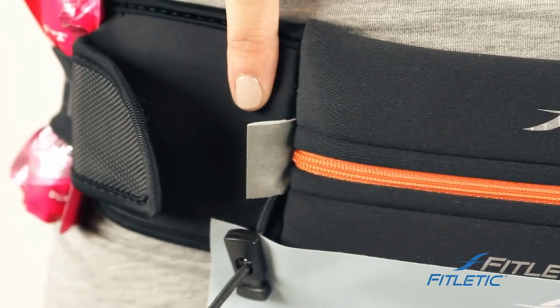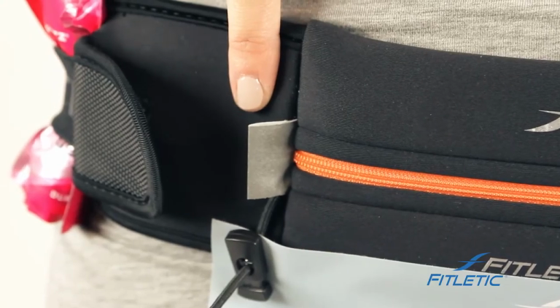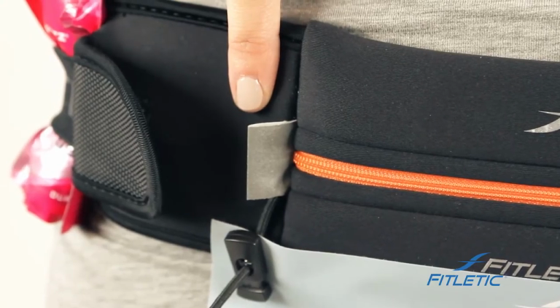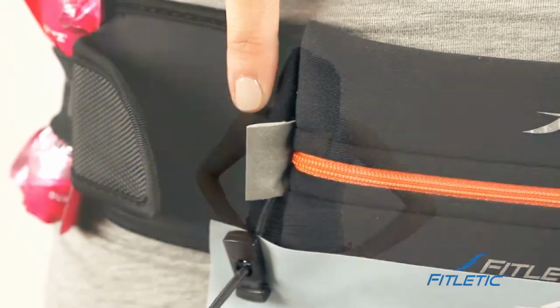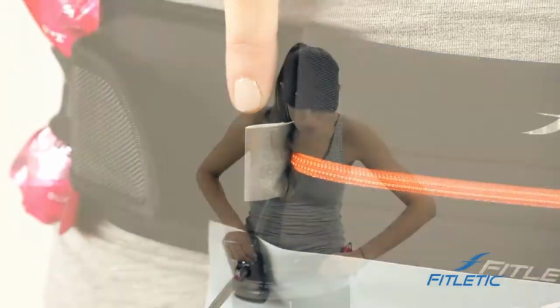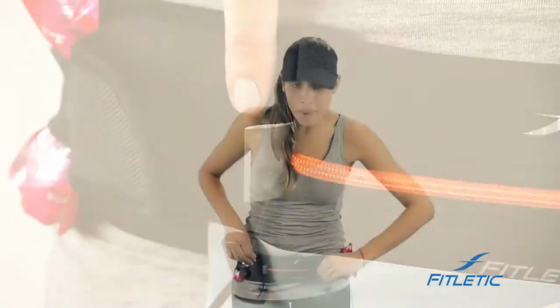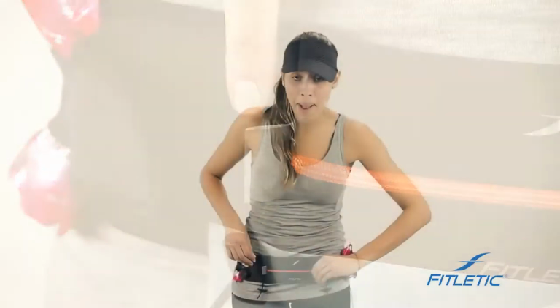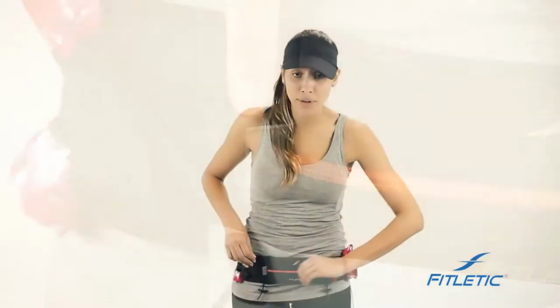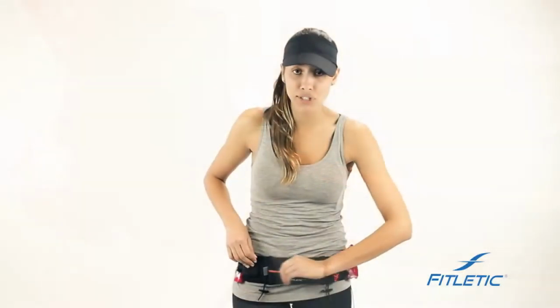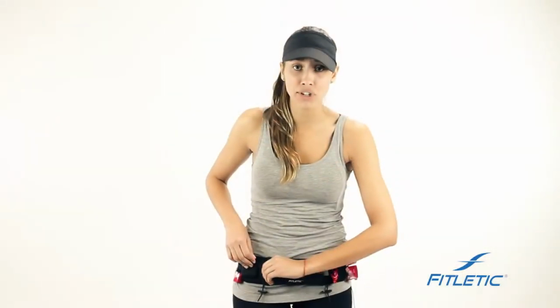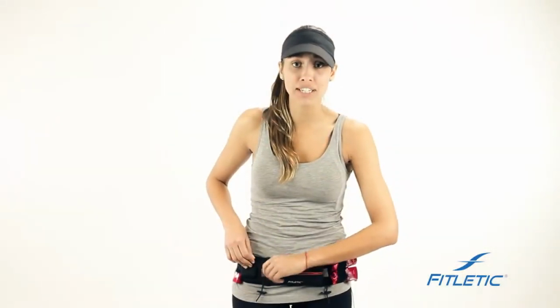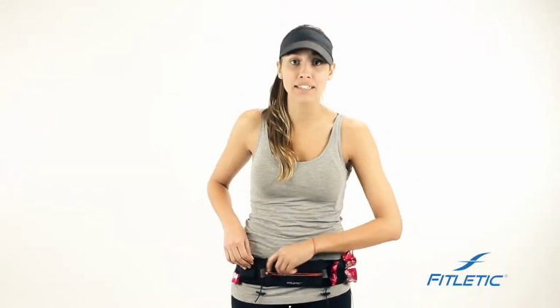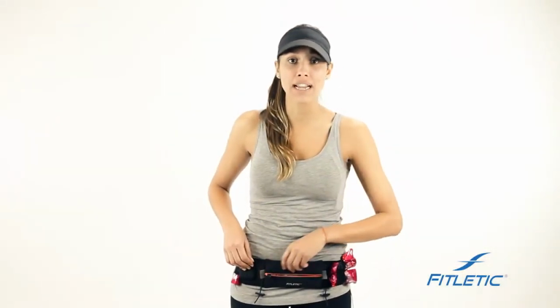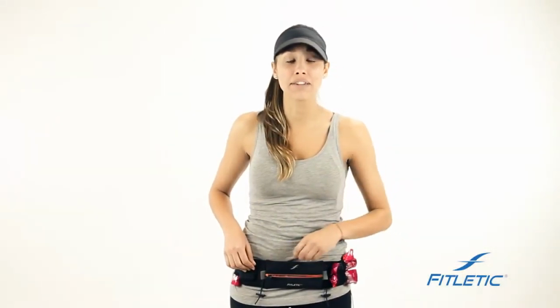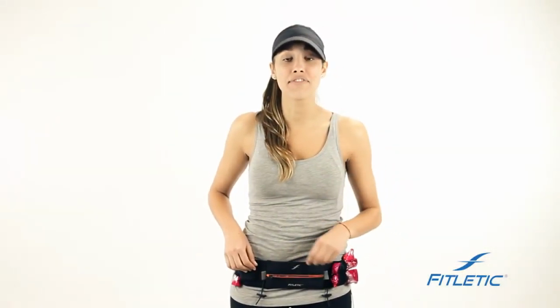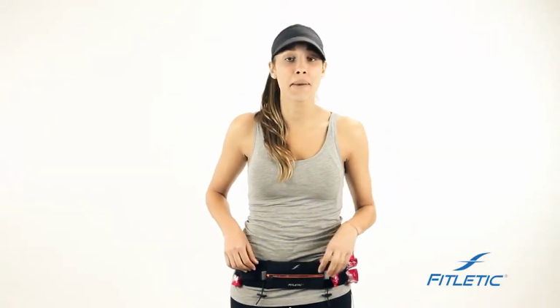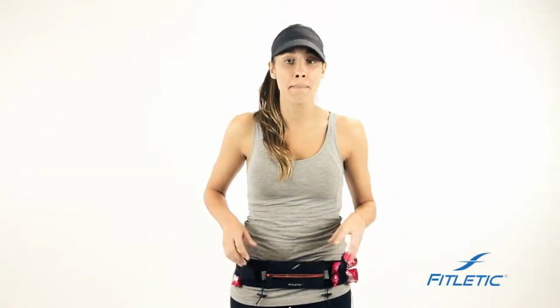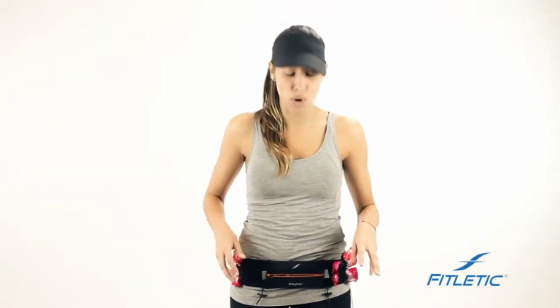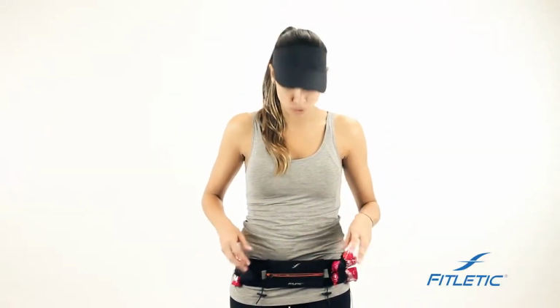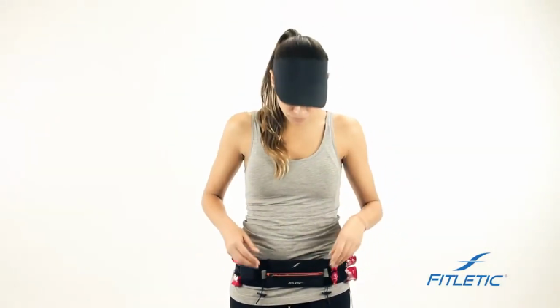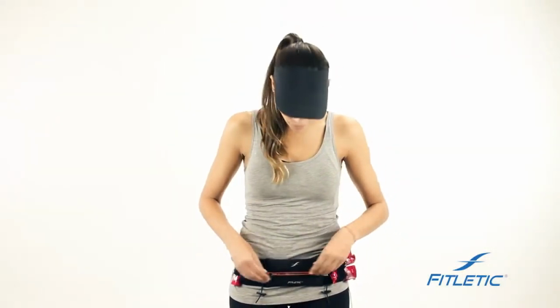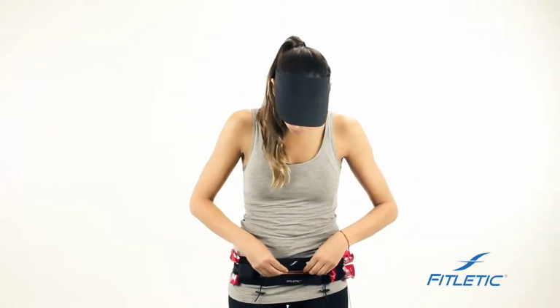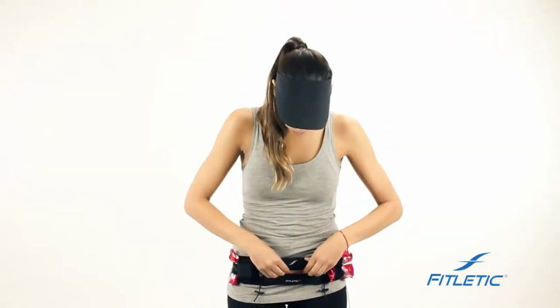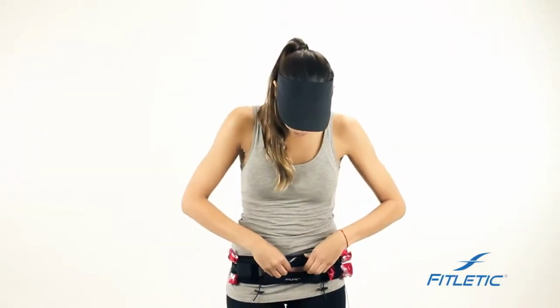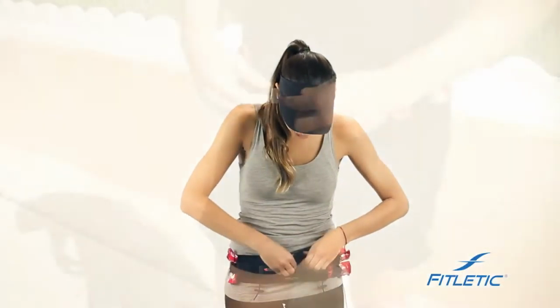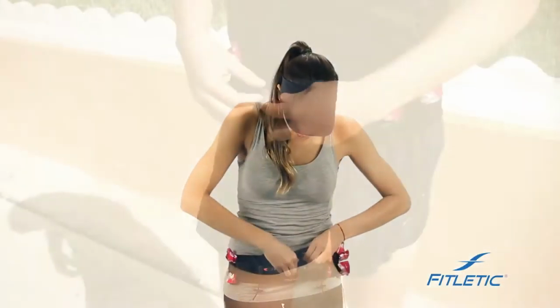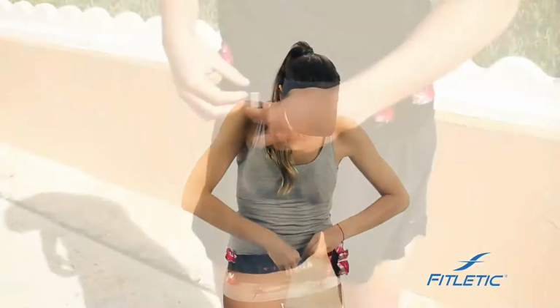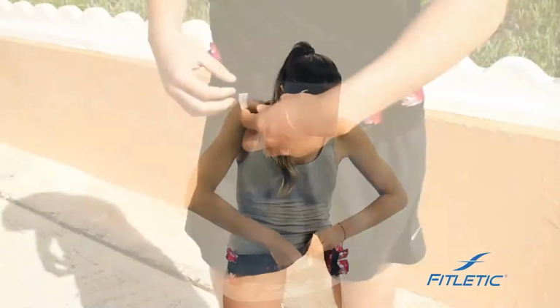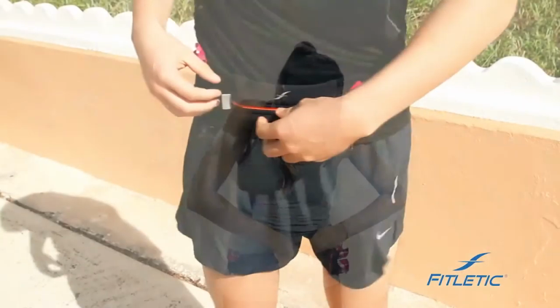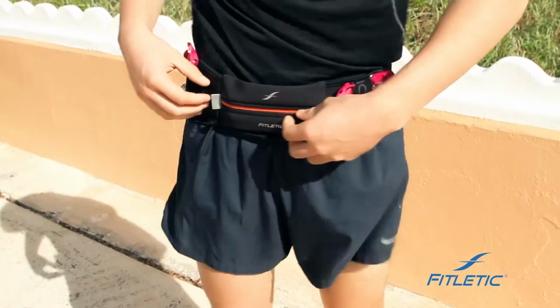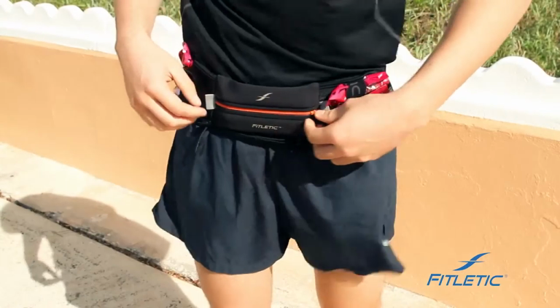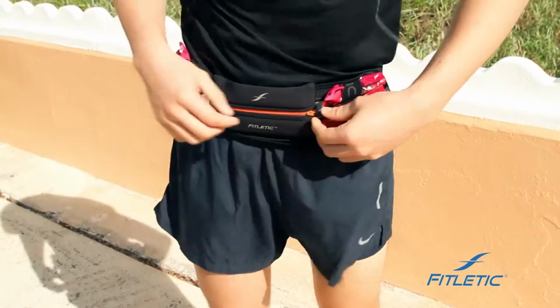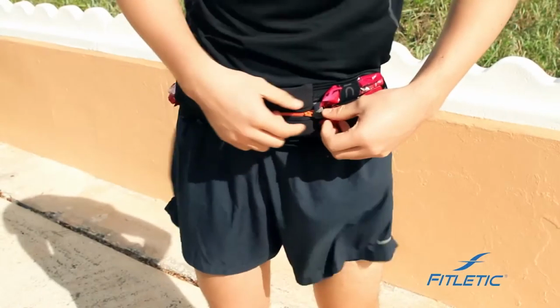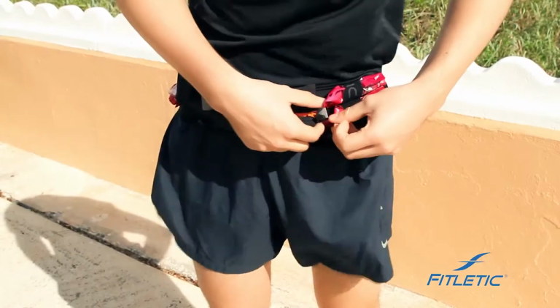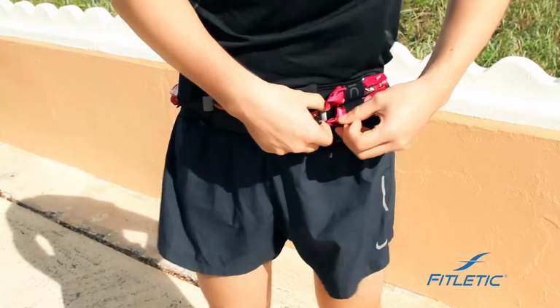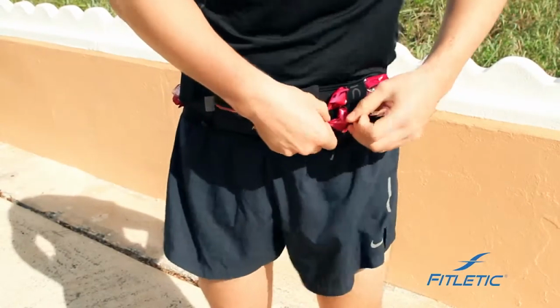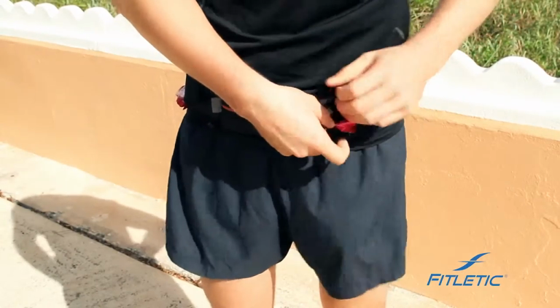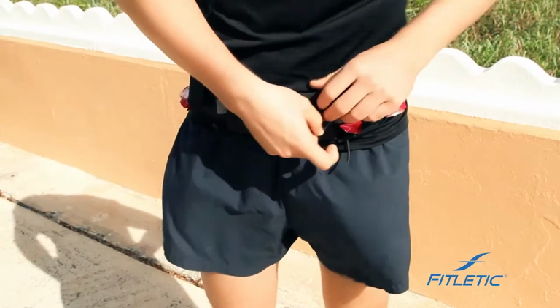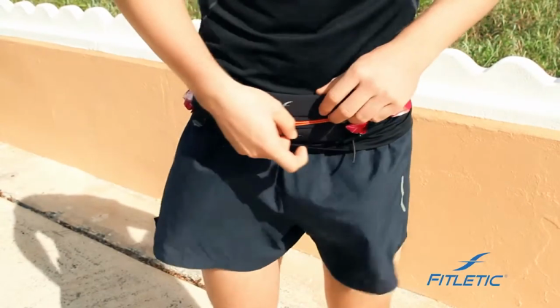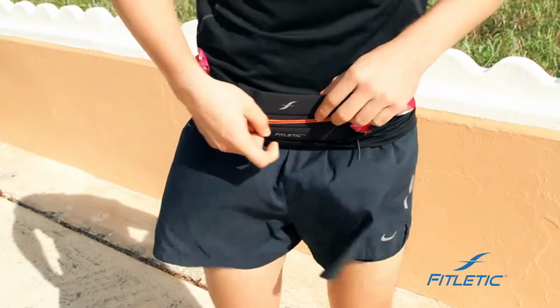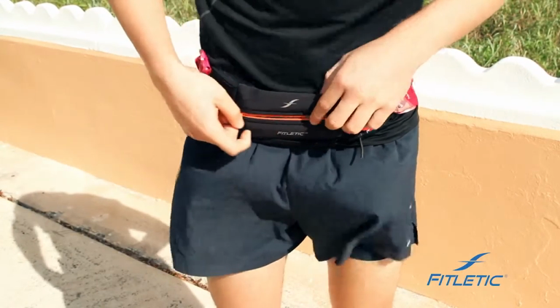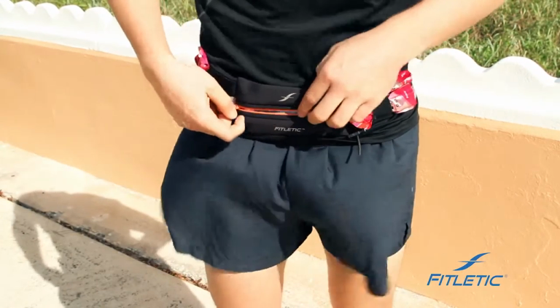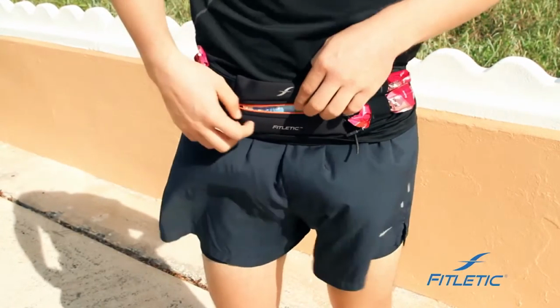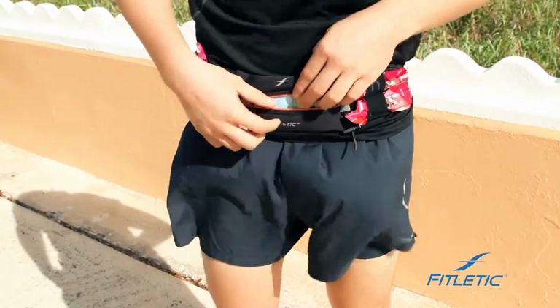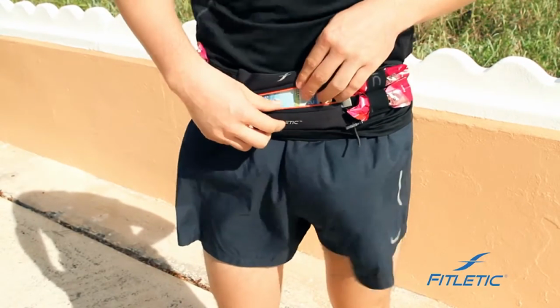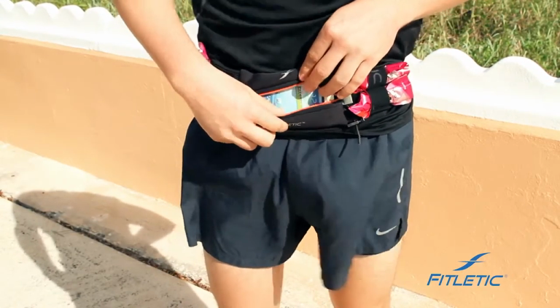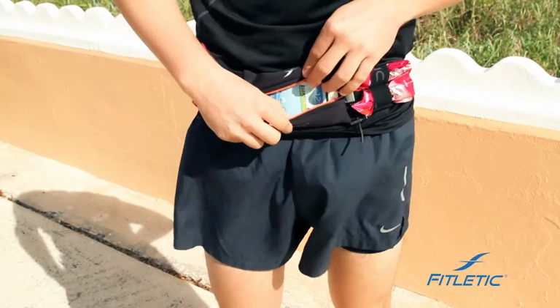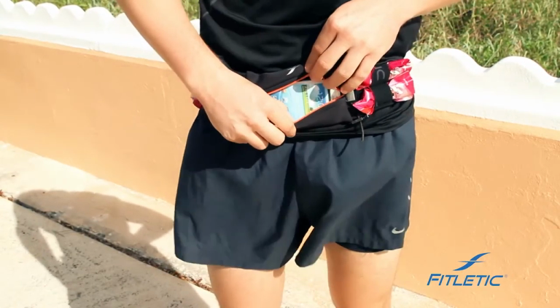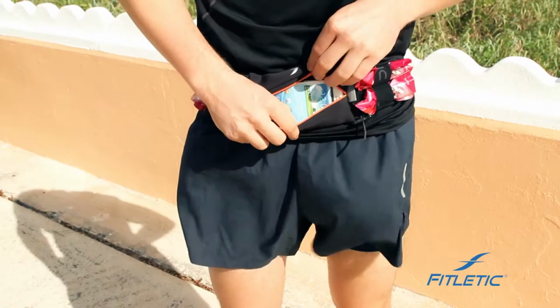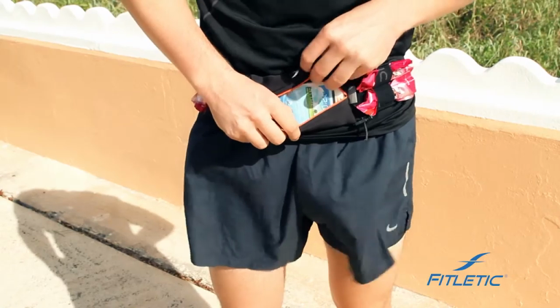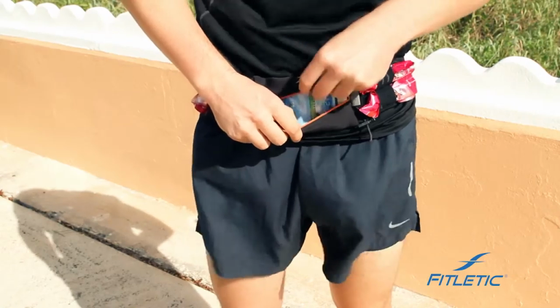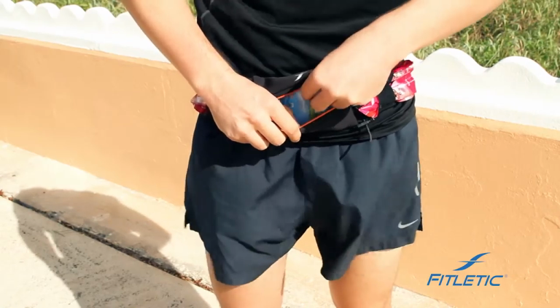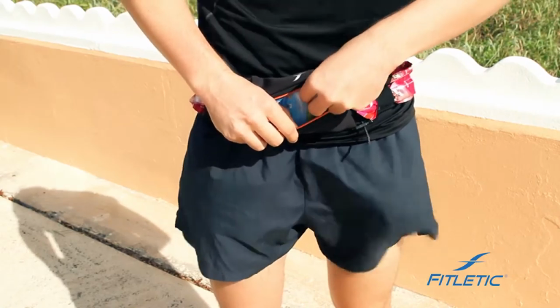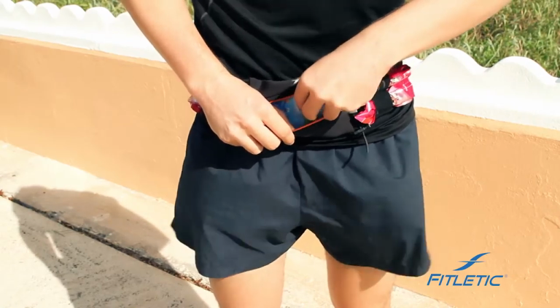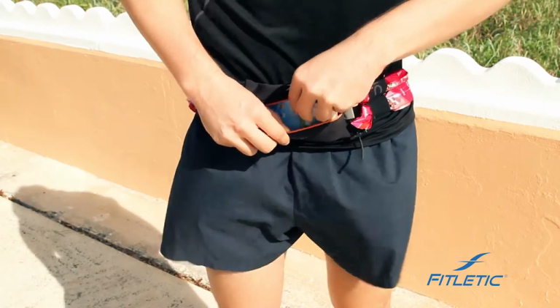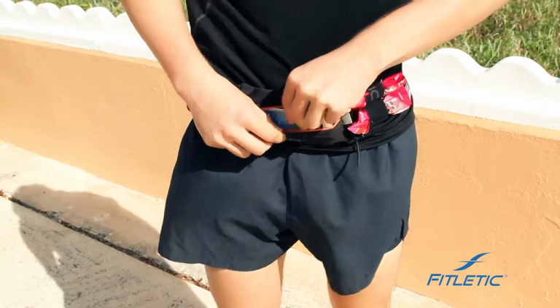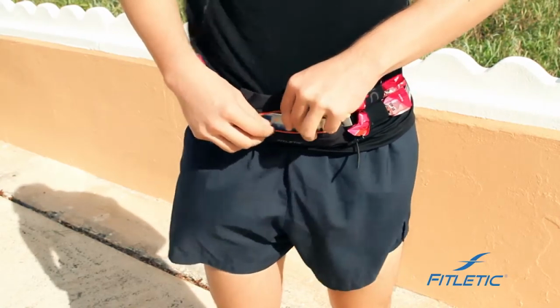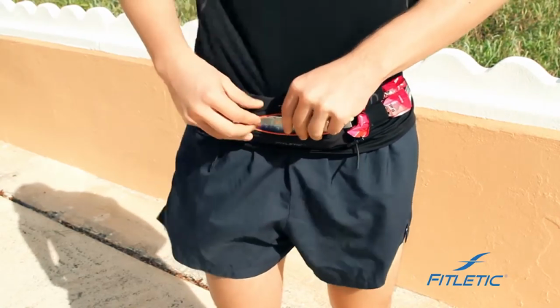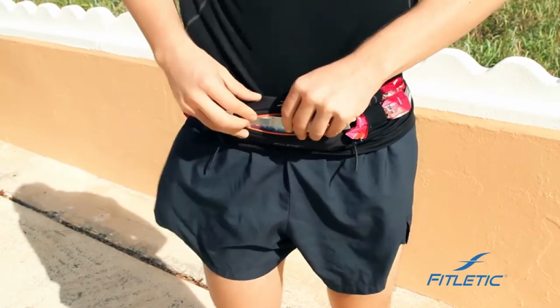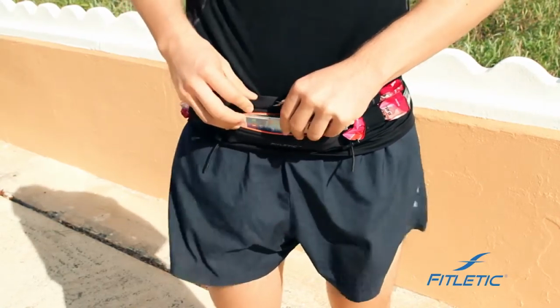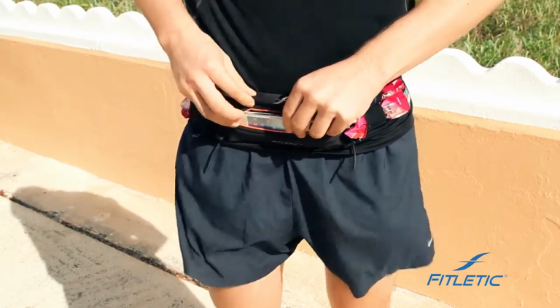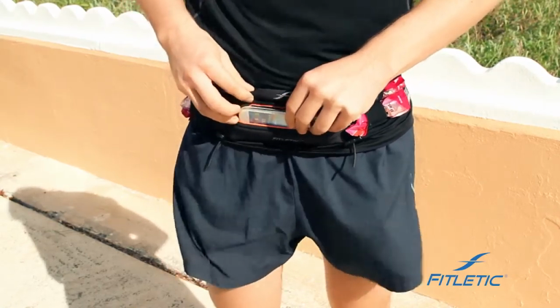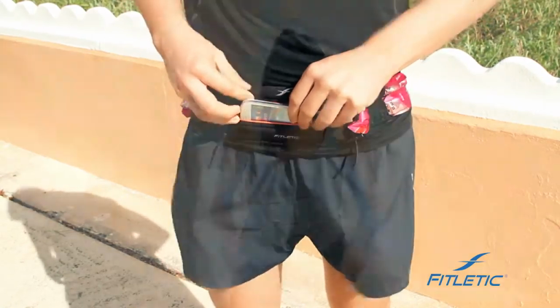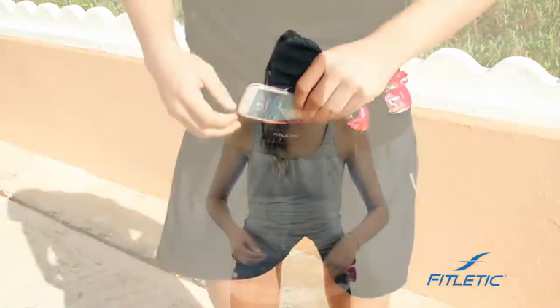All of our pouches are designed to fit most phones. In this case, we've added a Samsung 4S, which is one of the larger phones on the market.